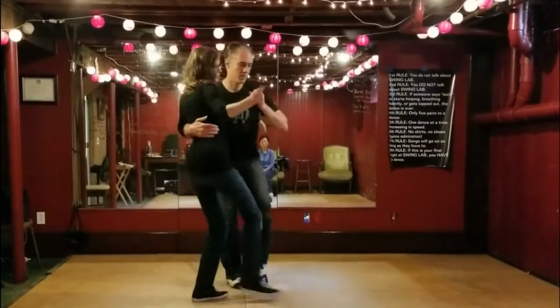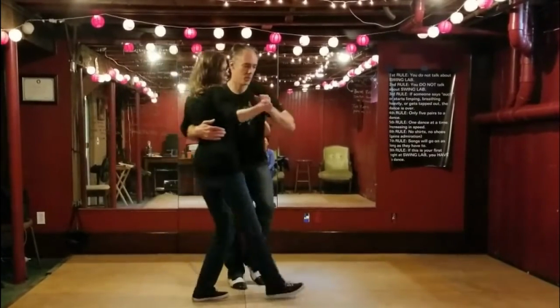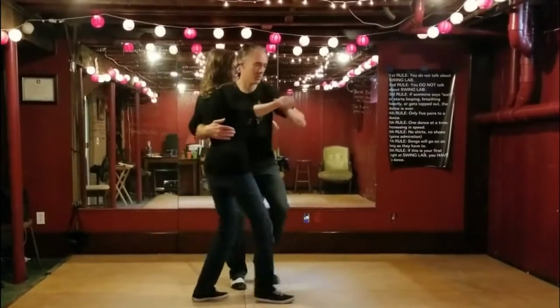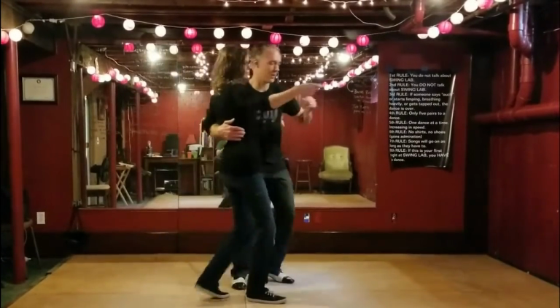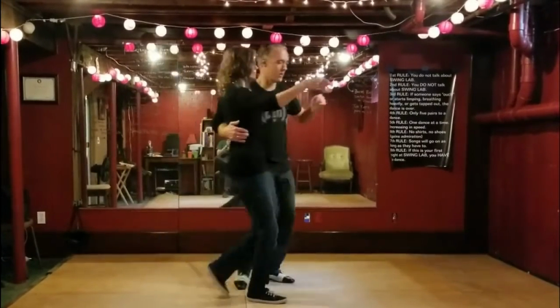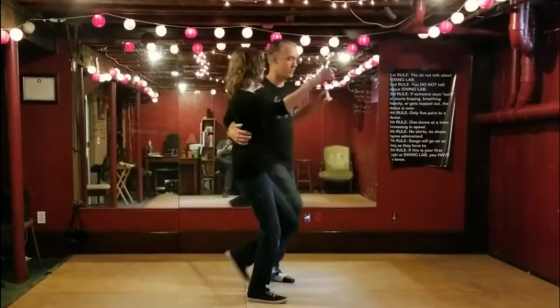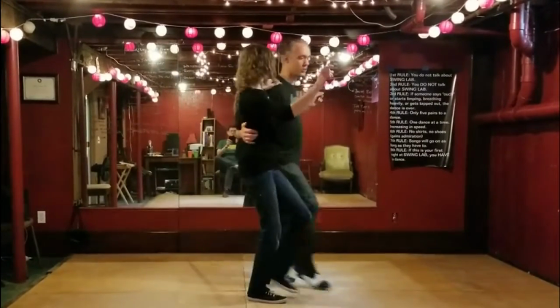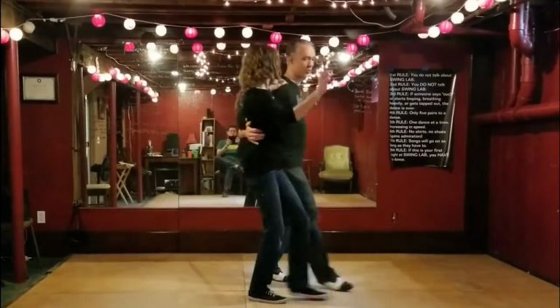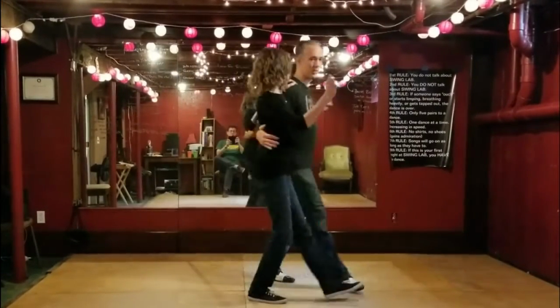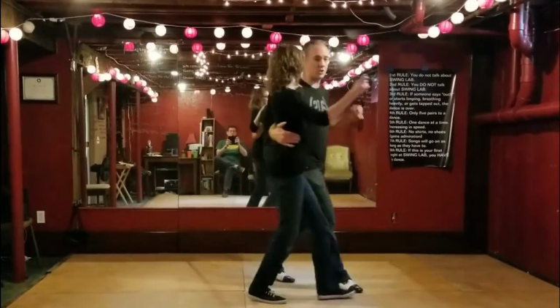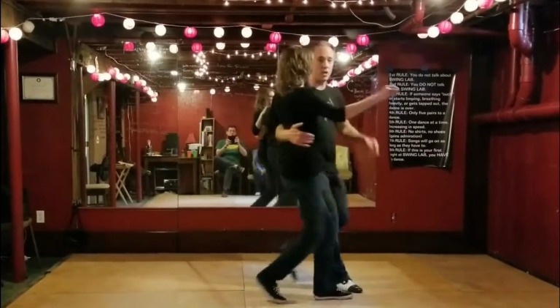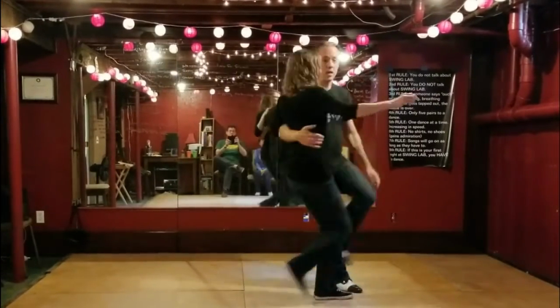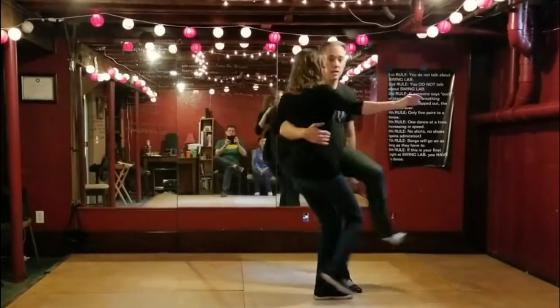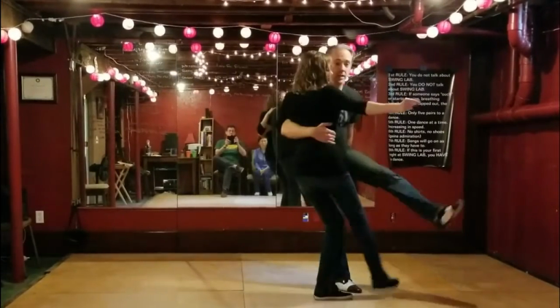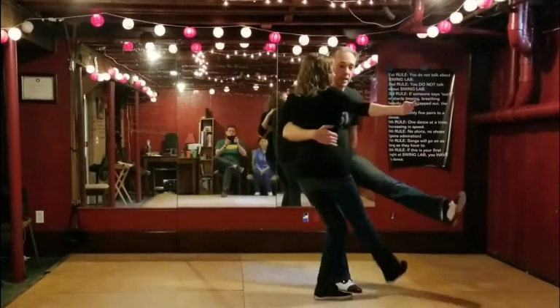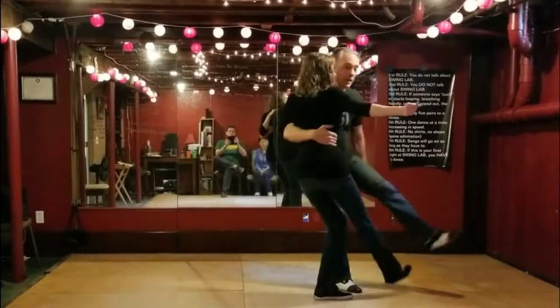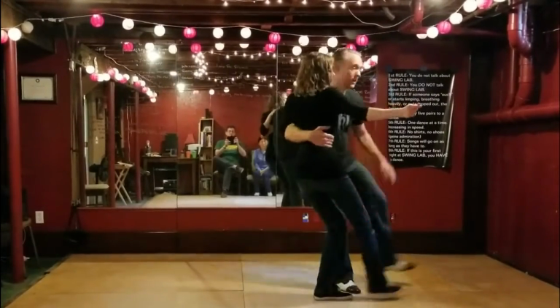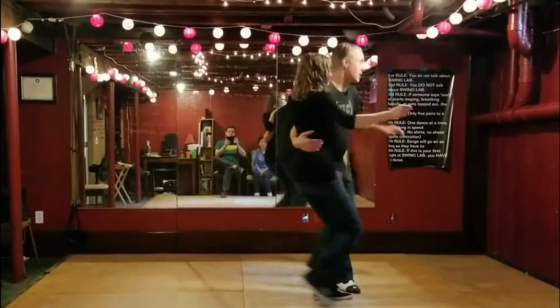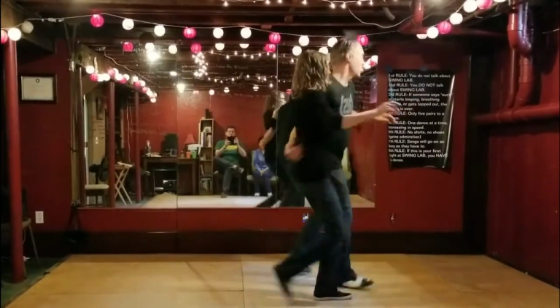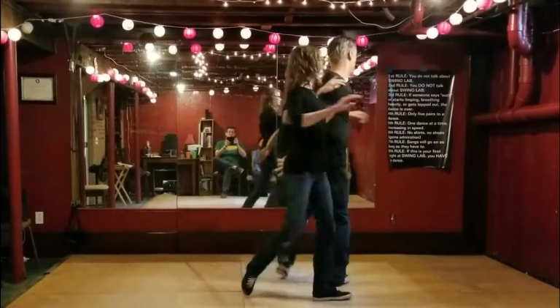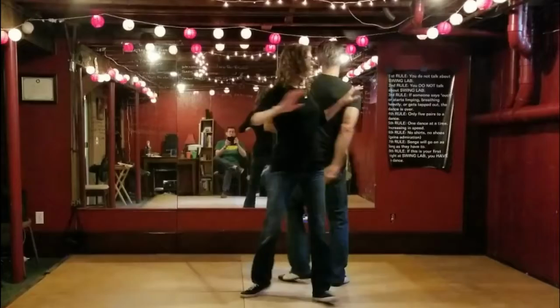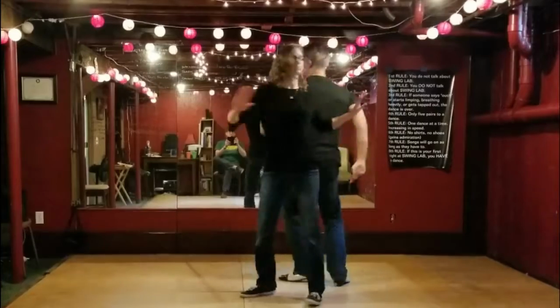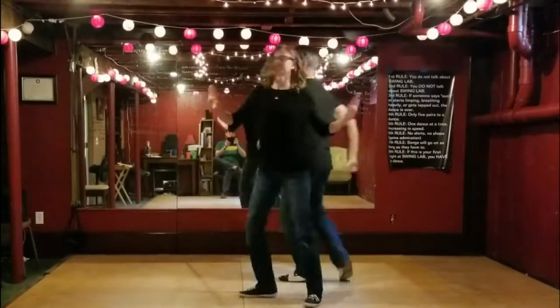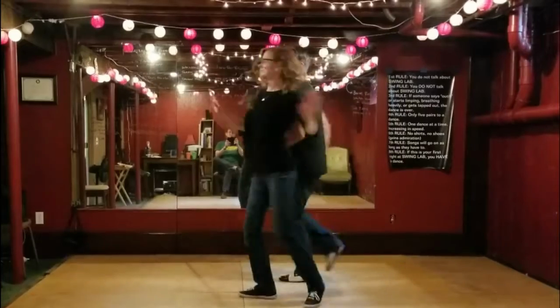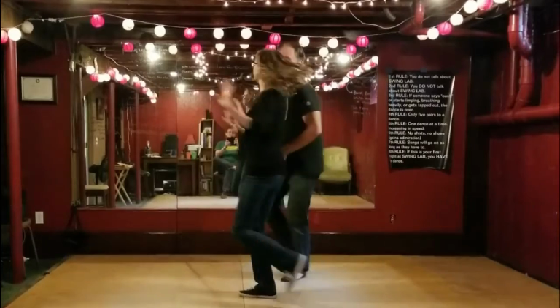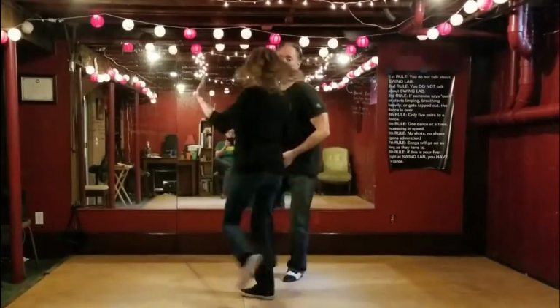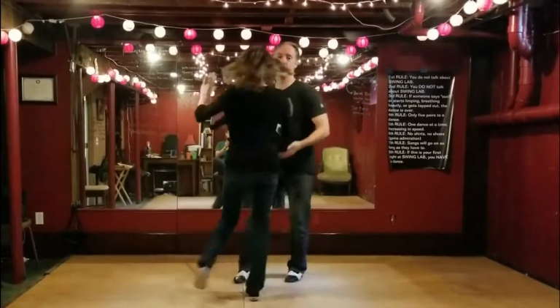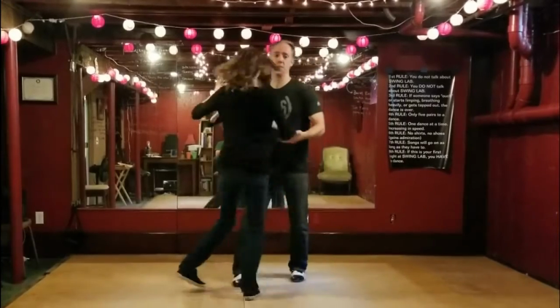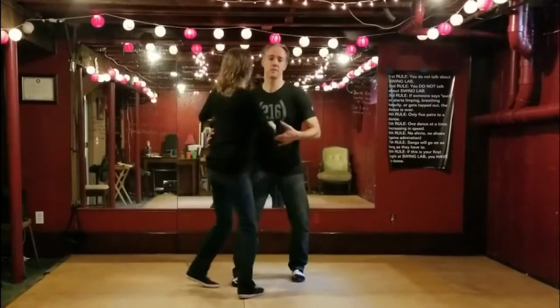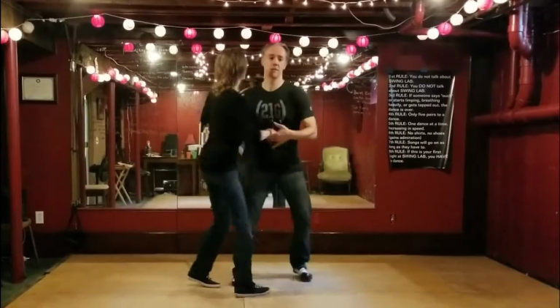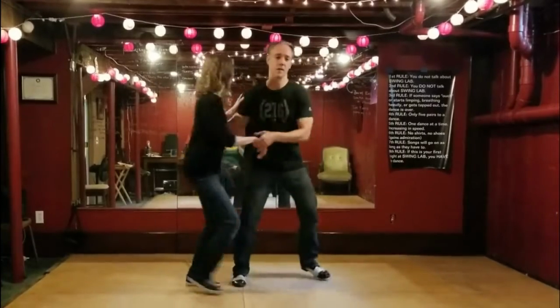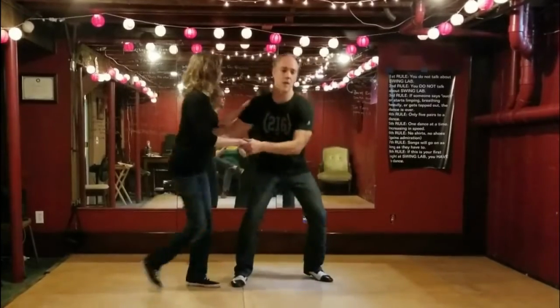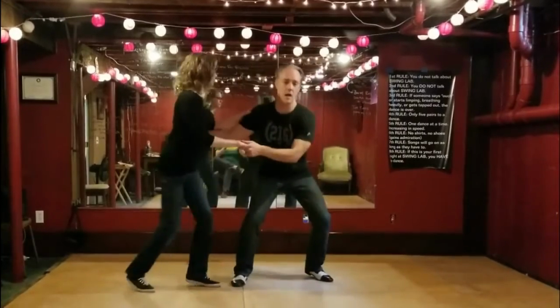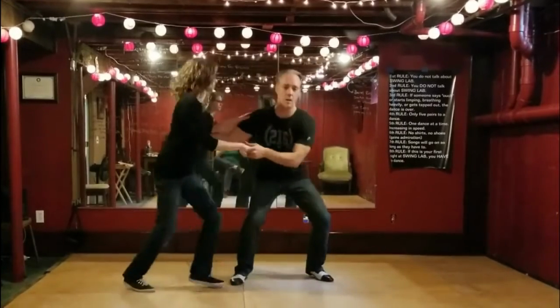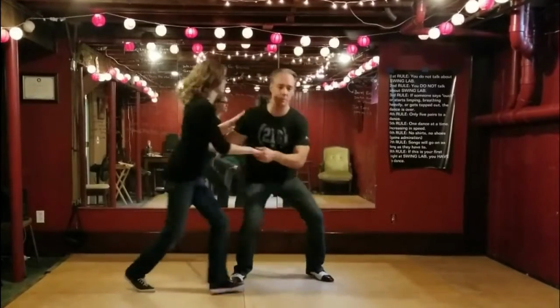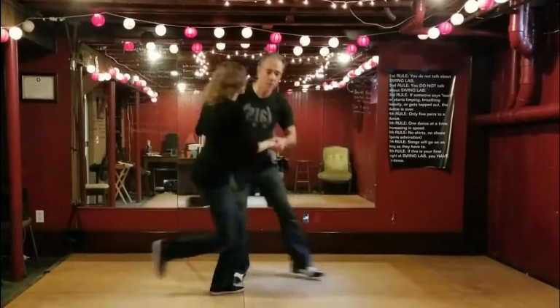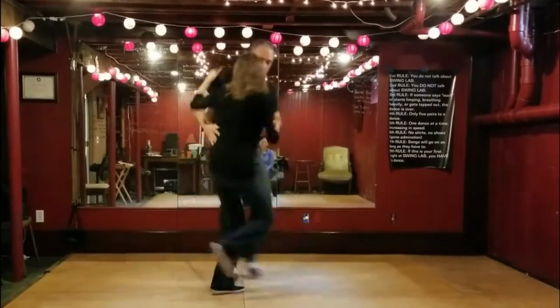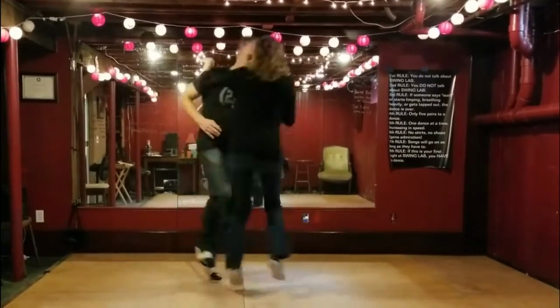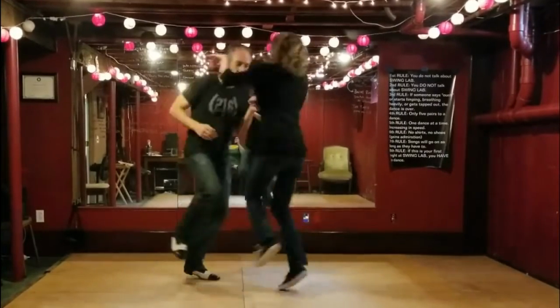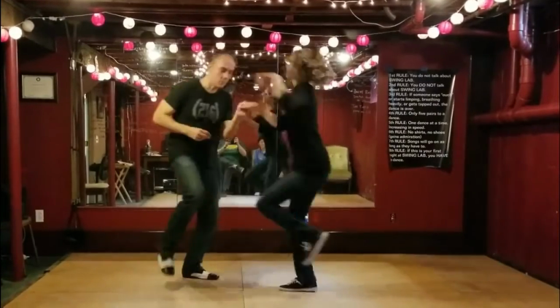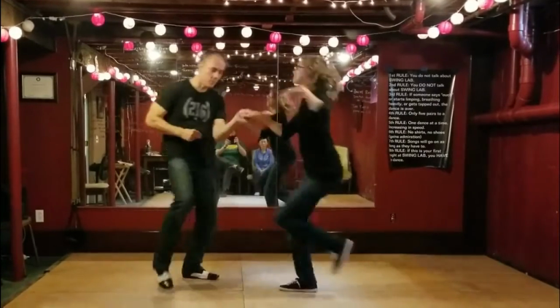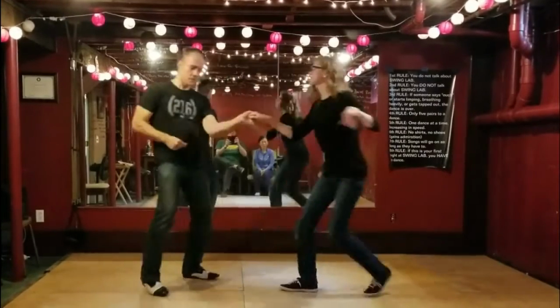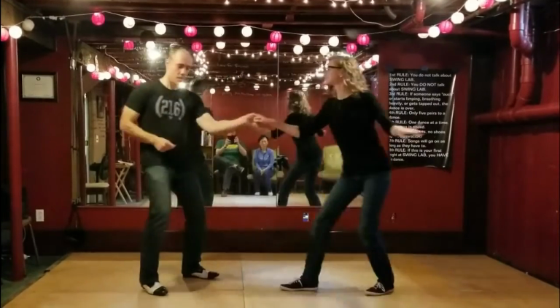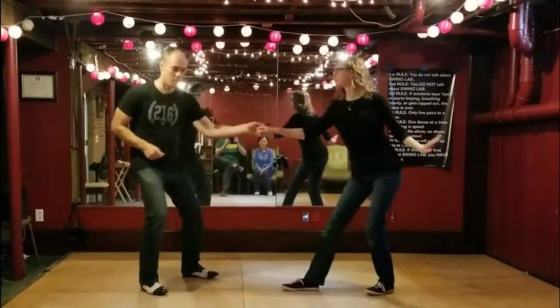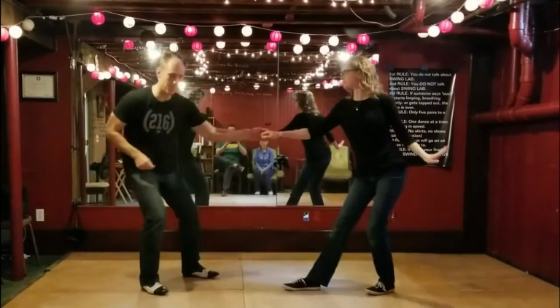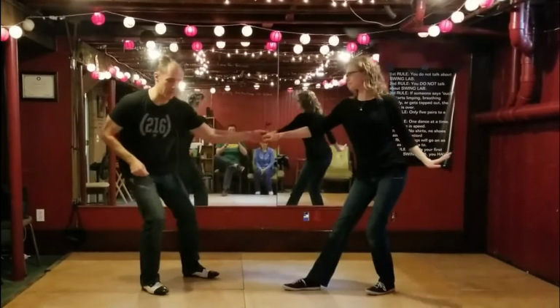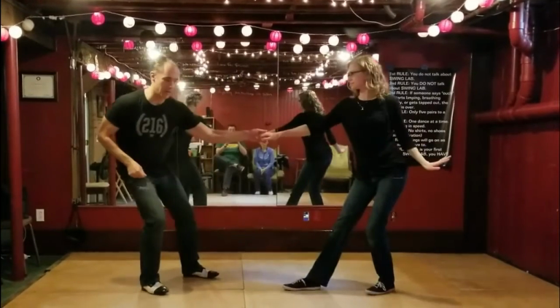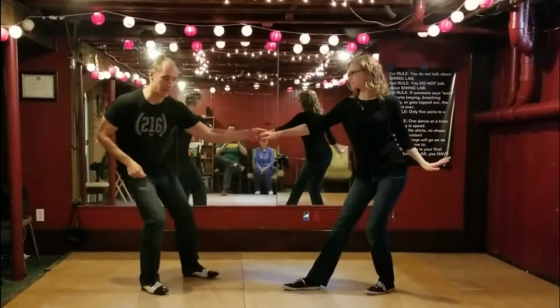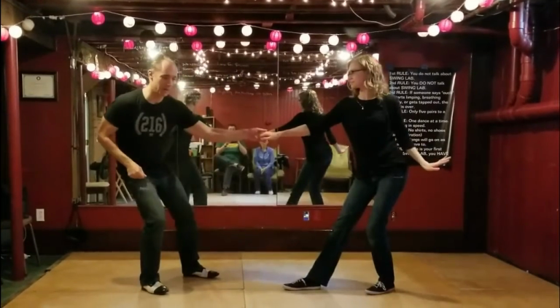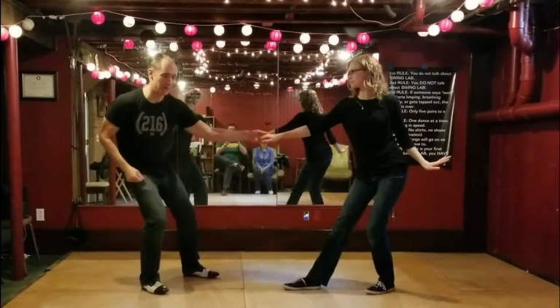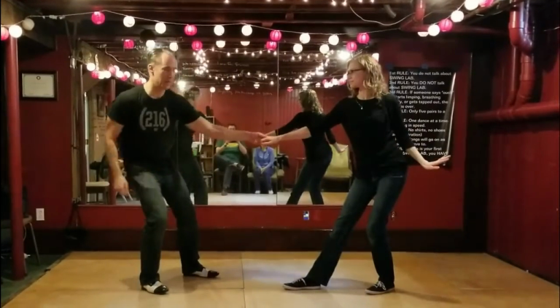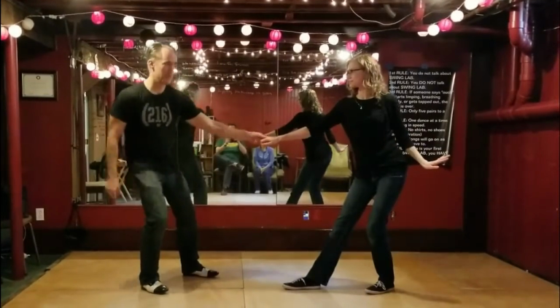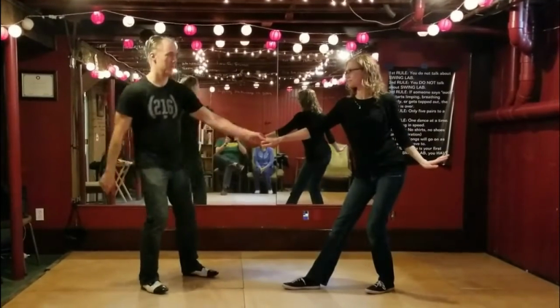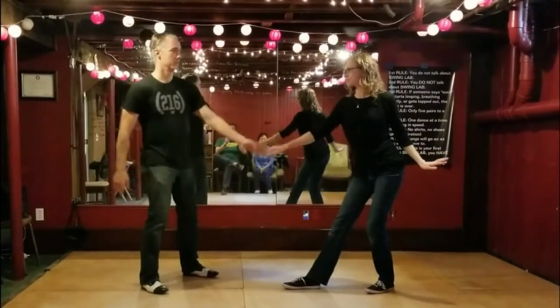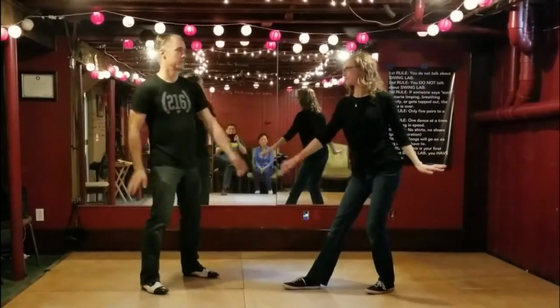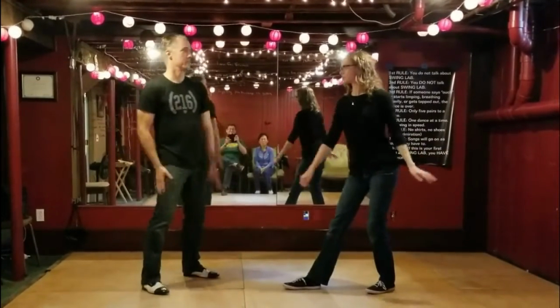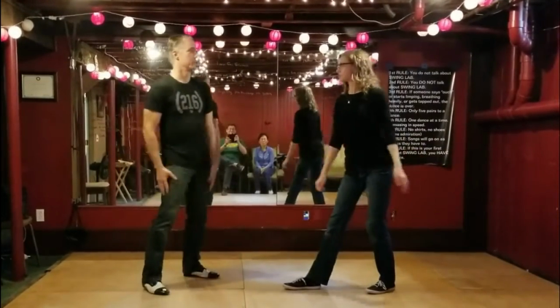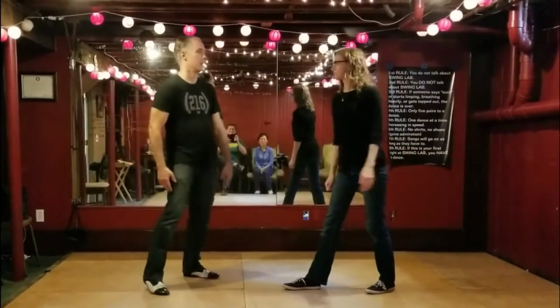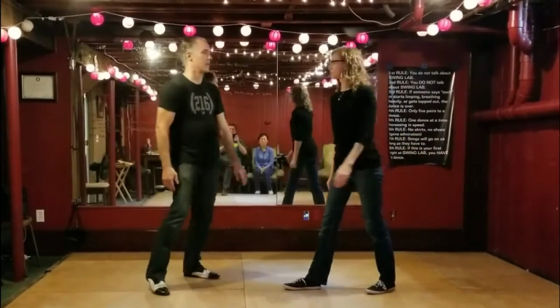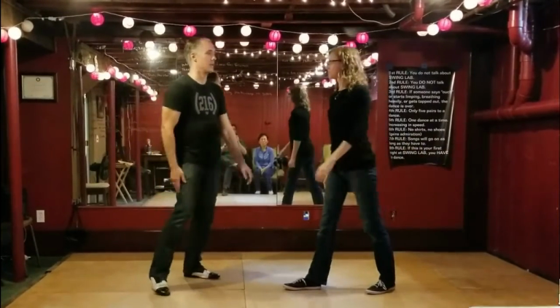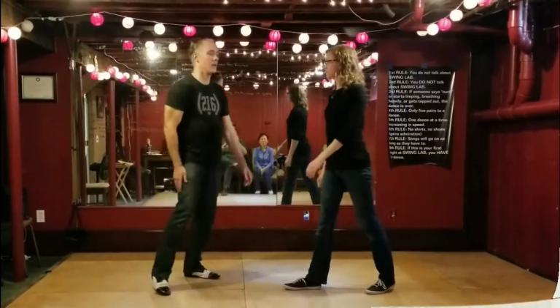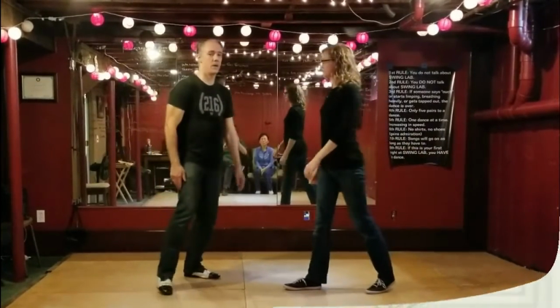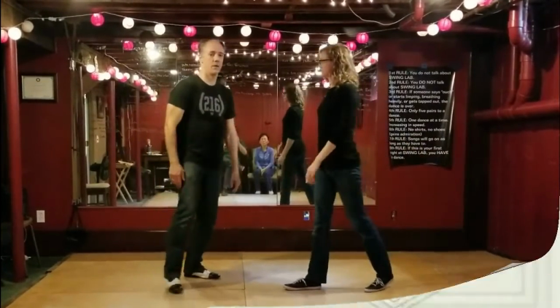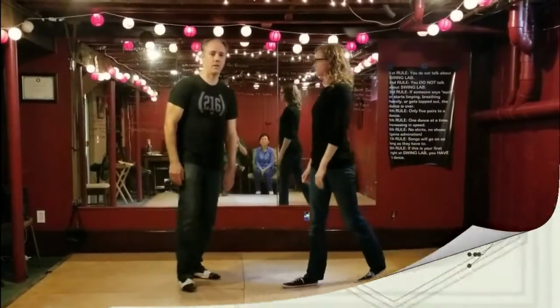Stretch kick, stay in place, and pop. All right.